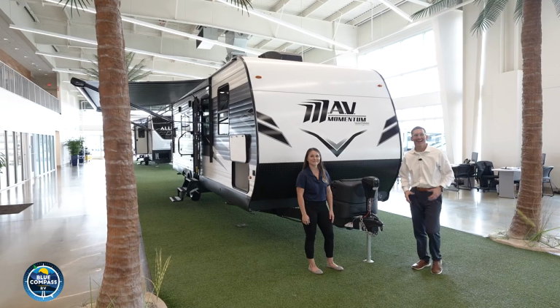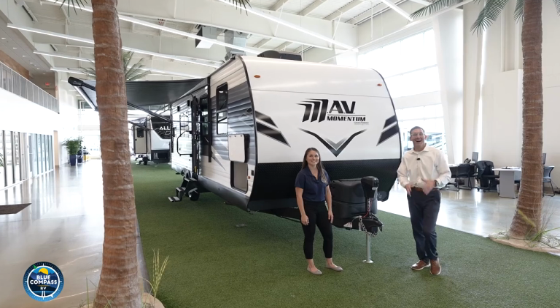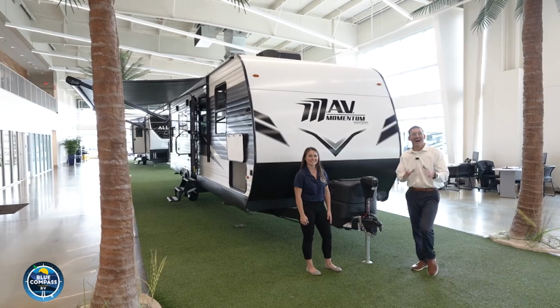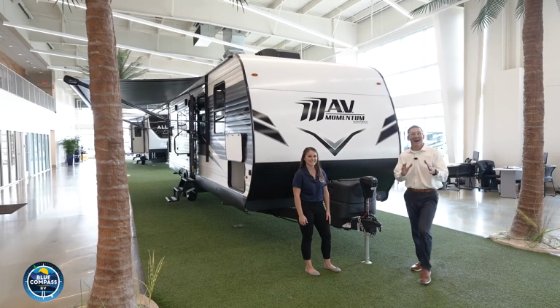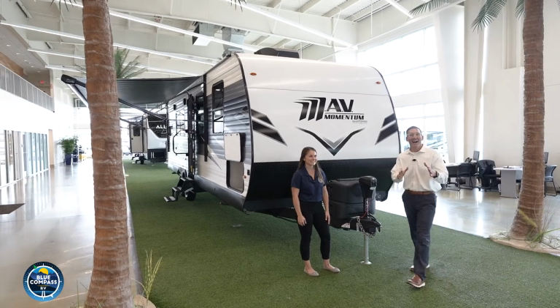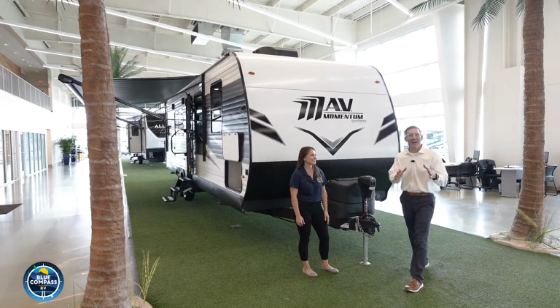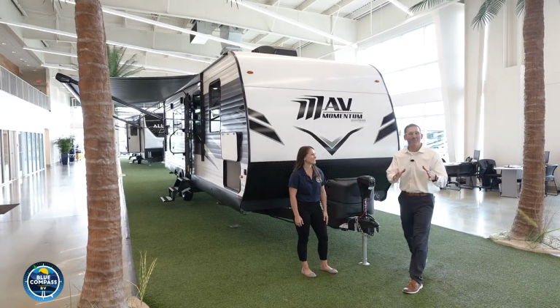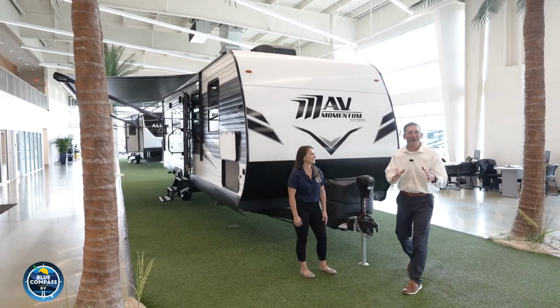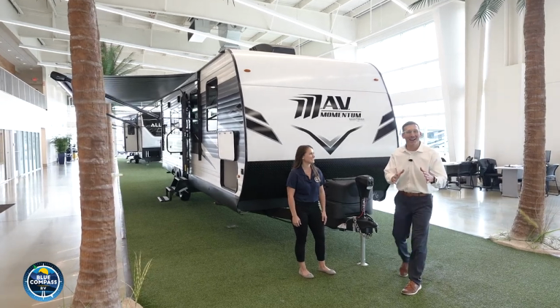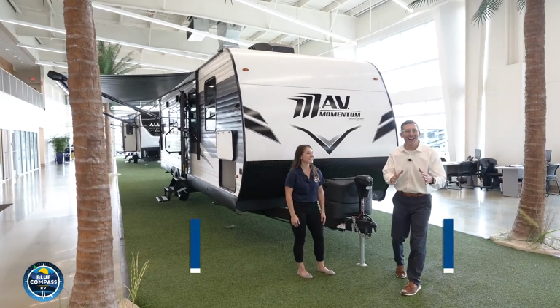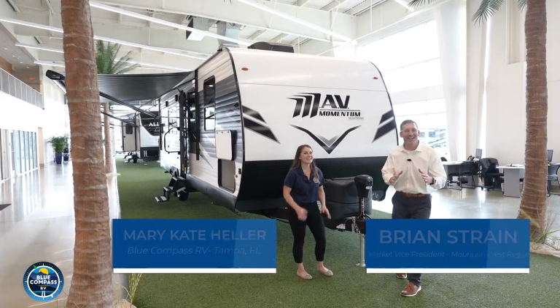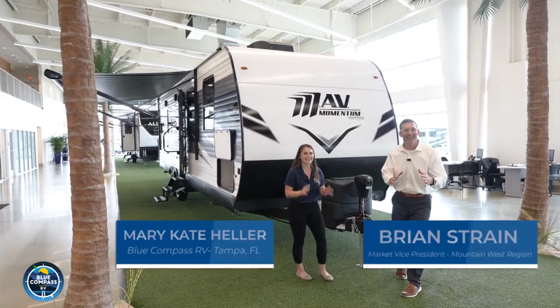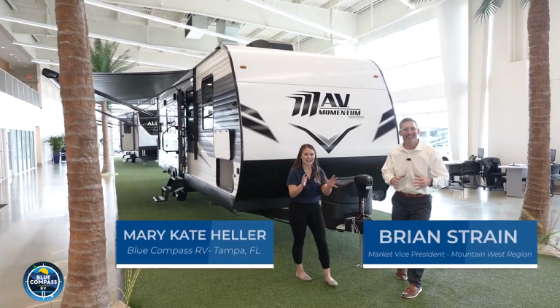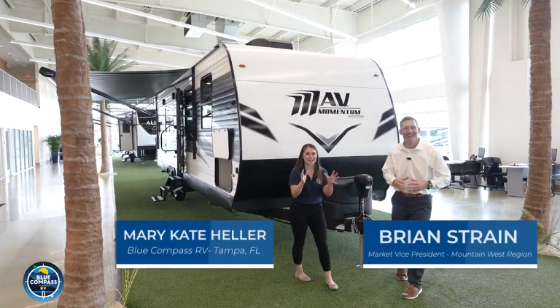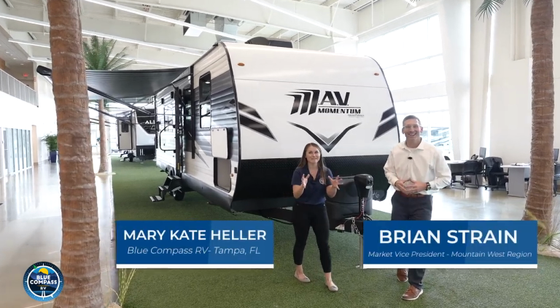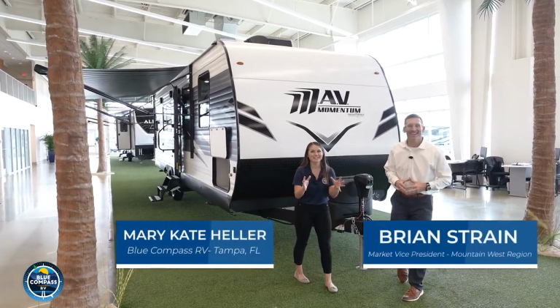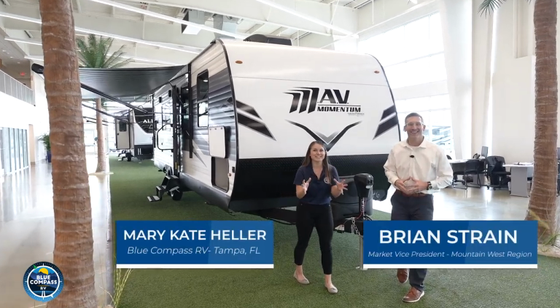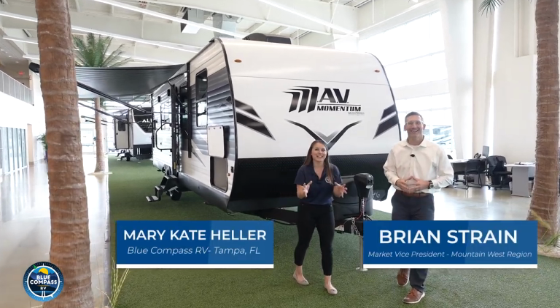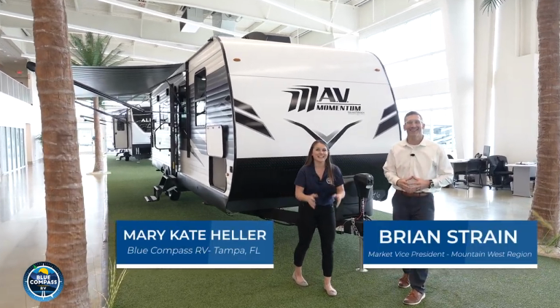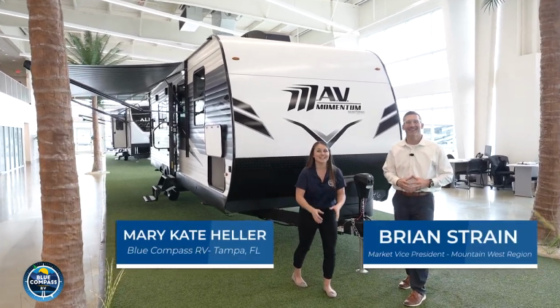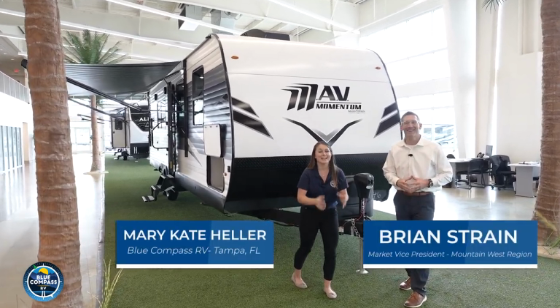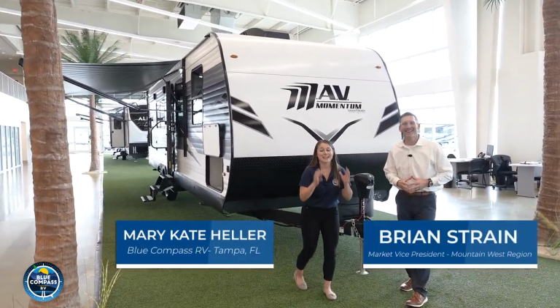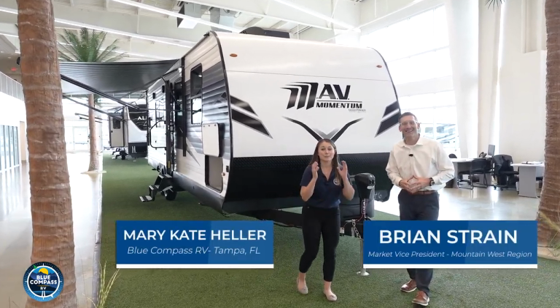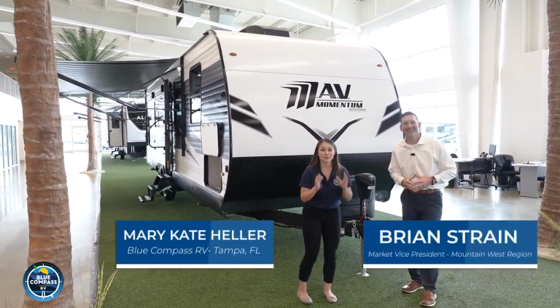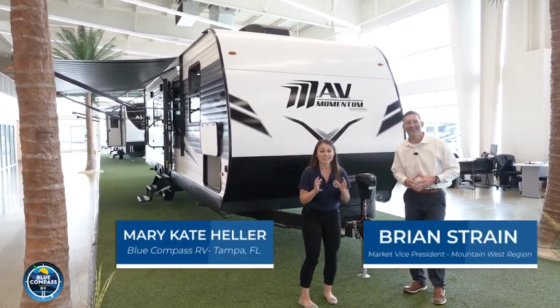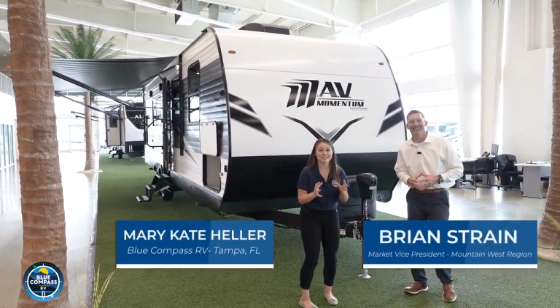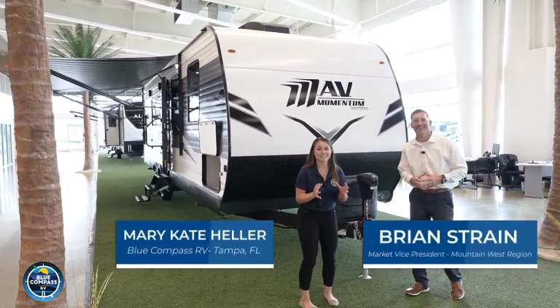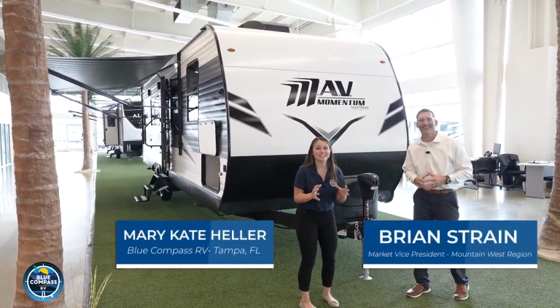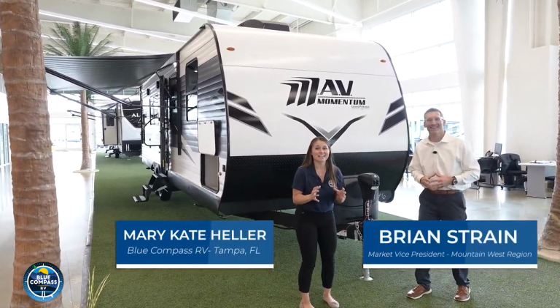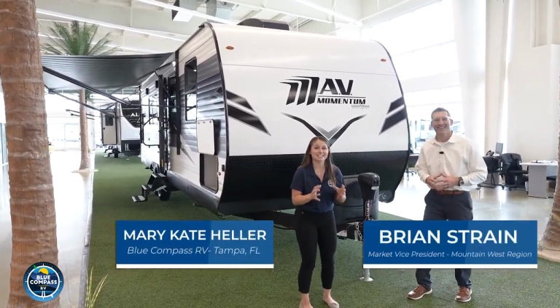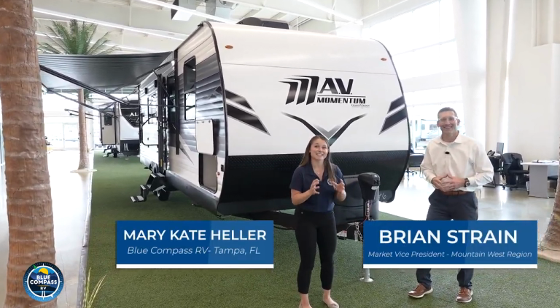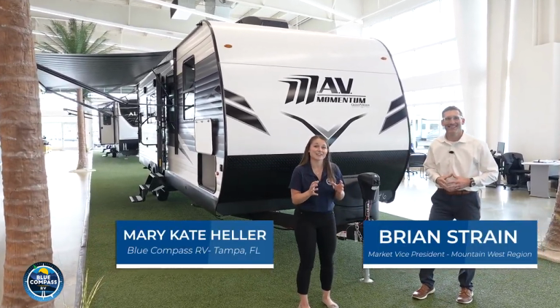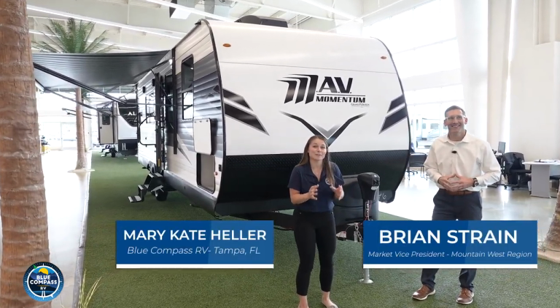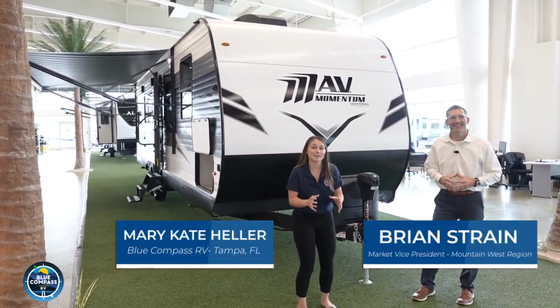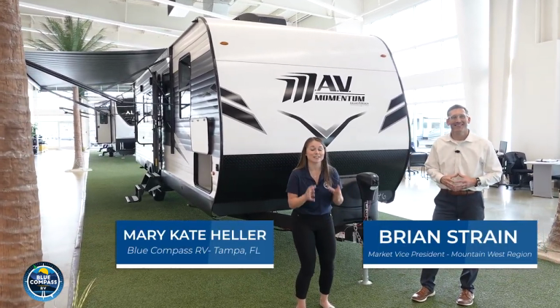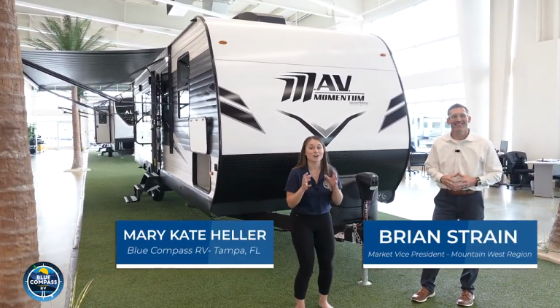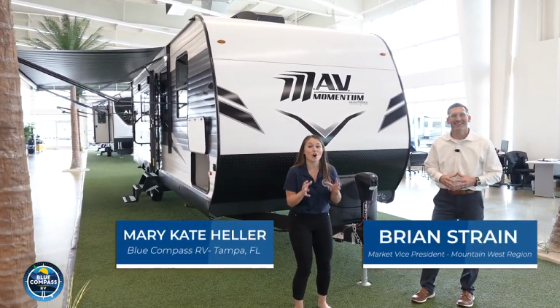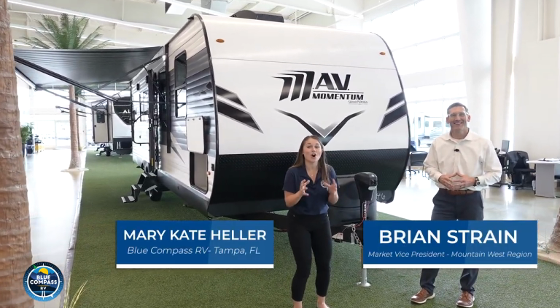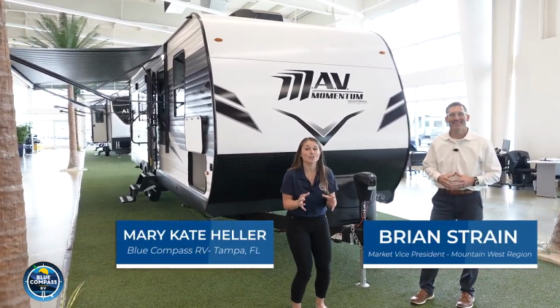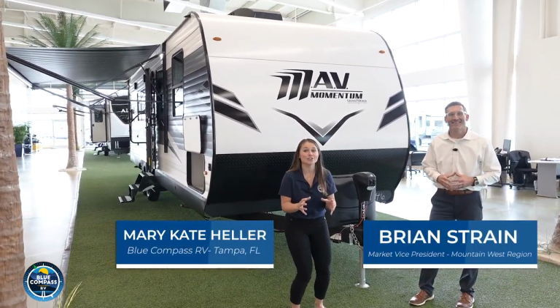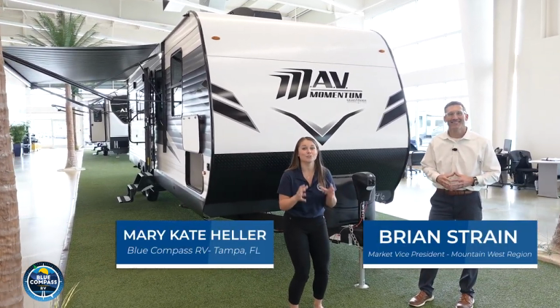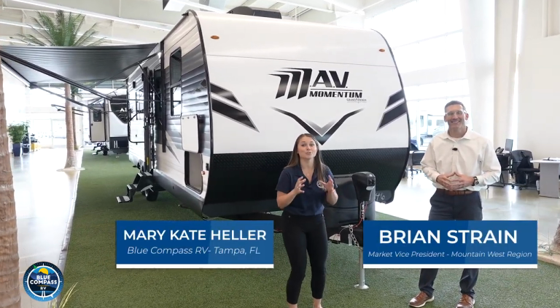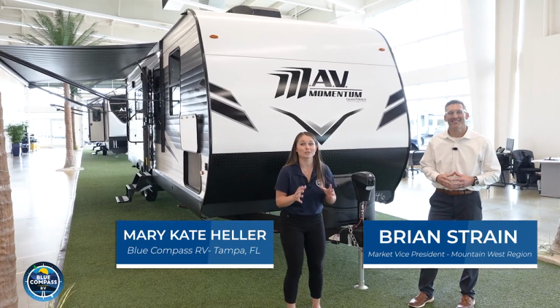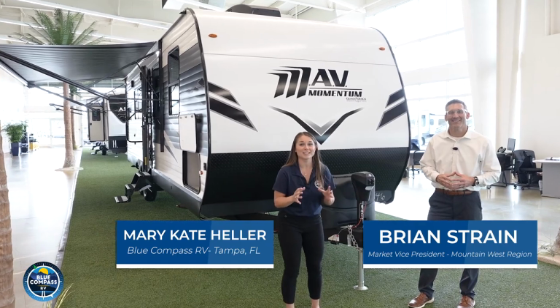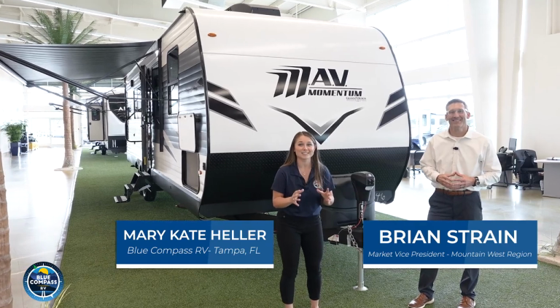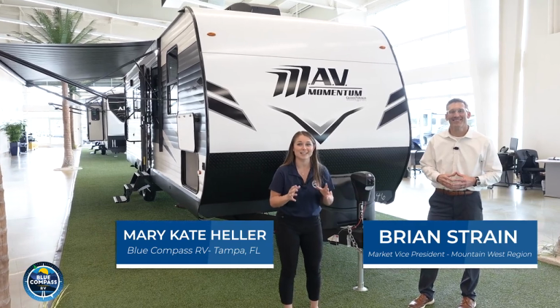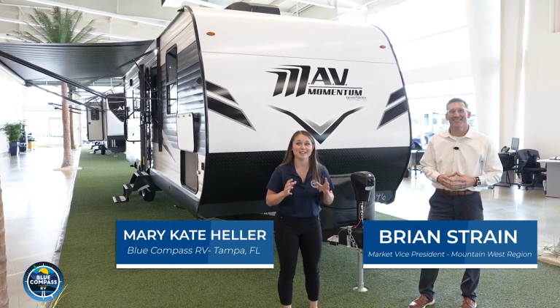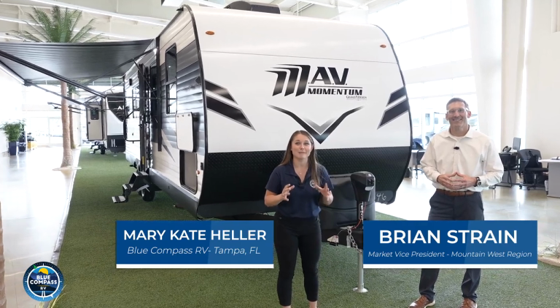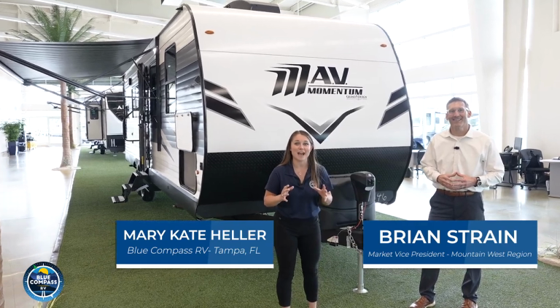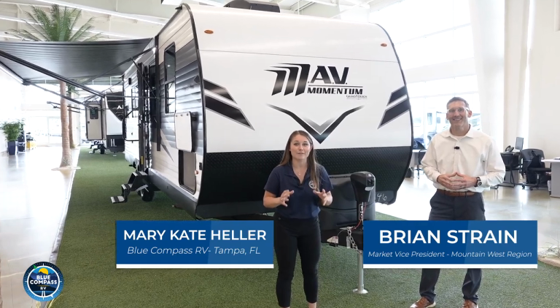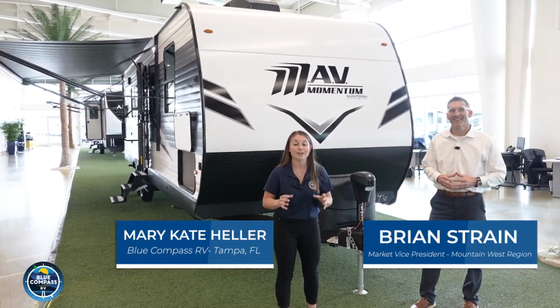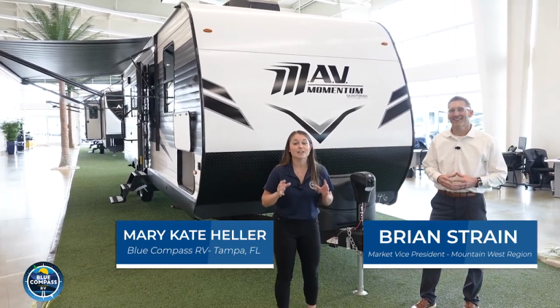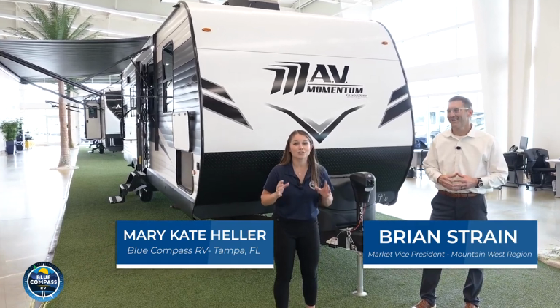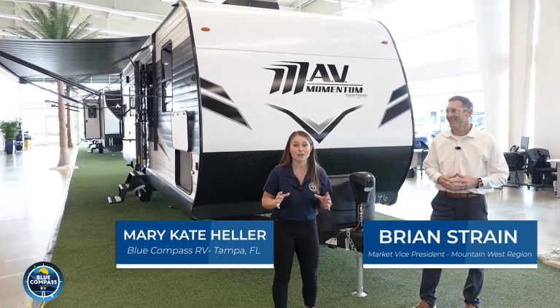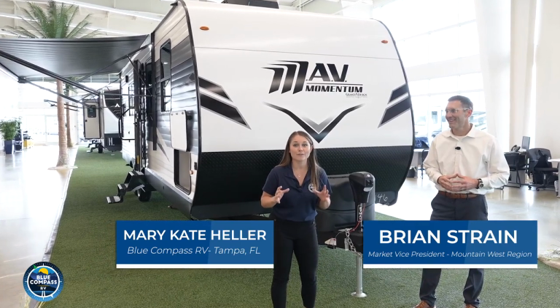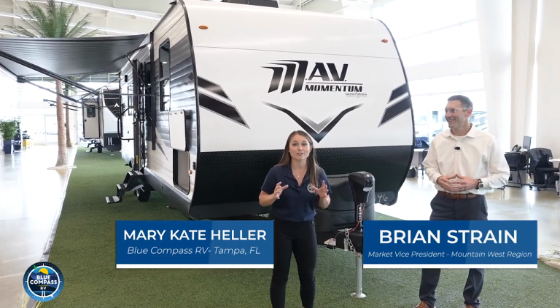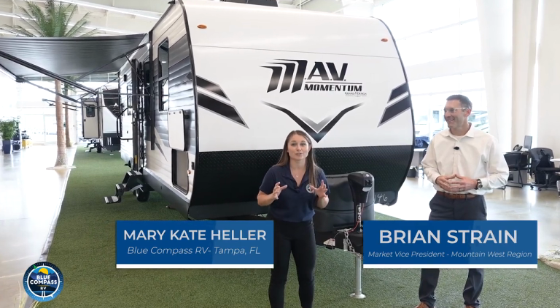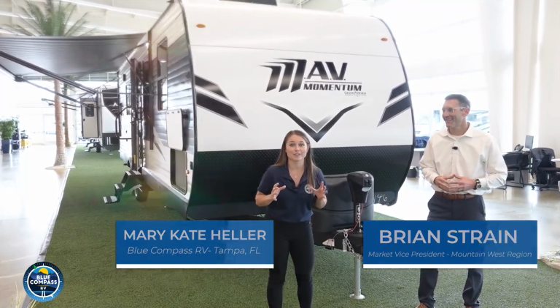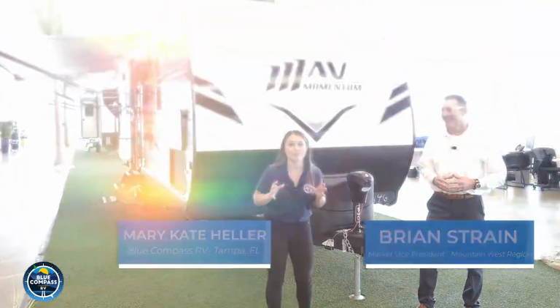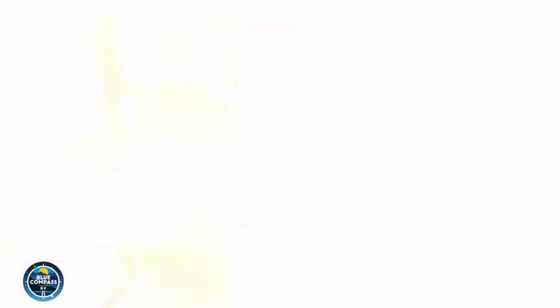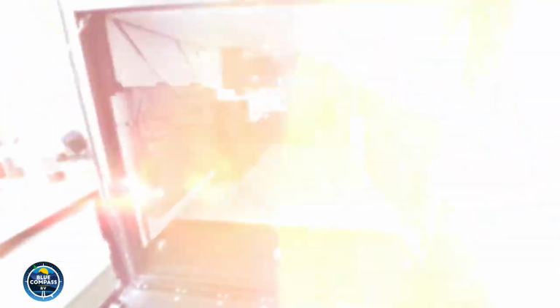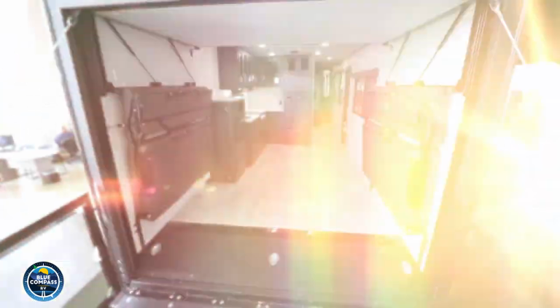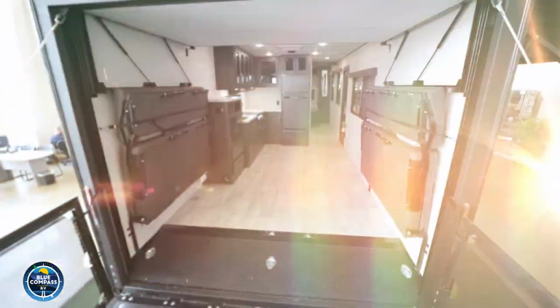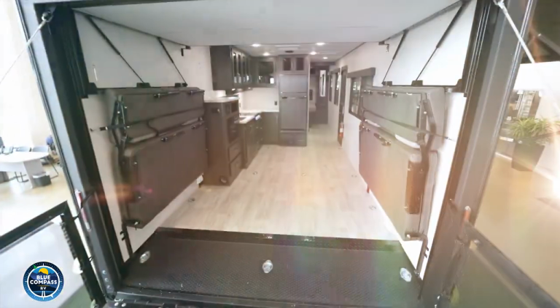Hi, I'm Brian. And I'm Mary-Kate. And we're here today to tell you about the all-new Grand Design Mav Travel Trailer Toy Hauler.